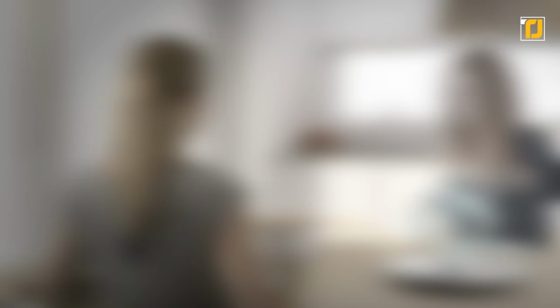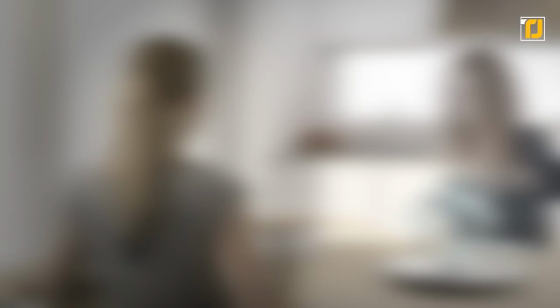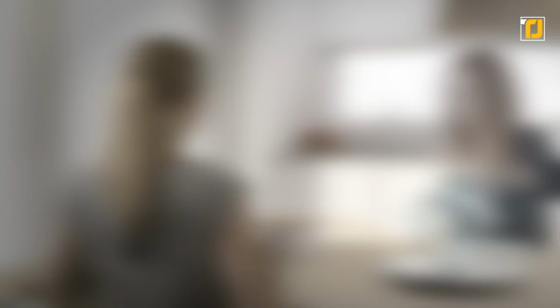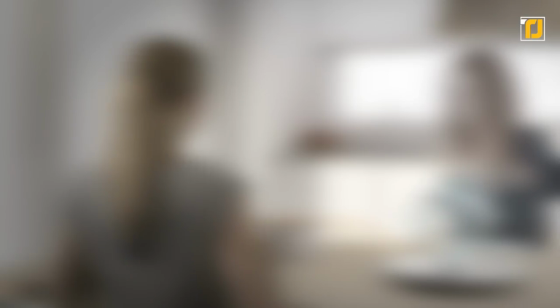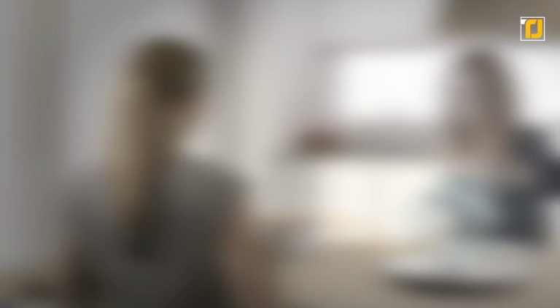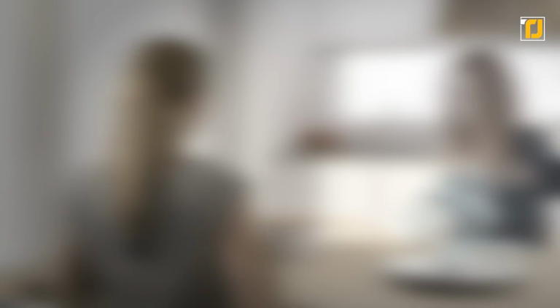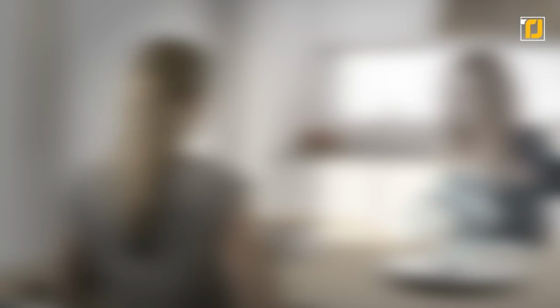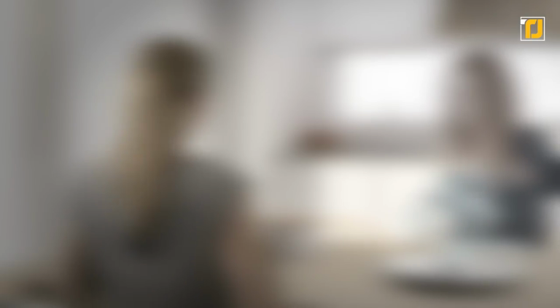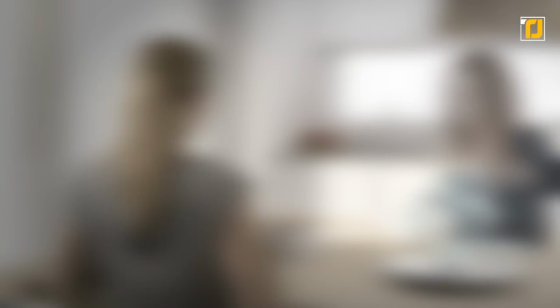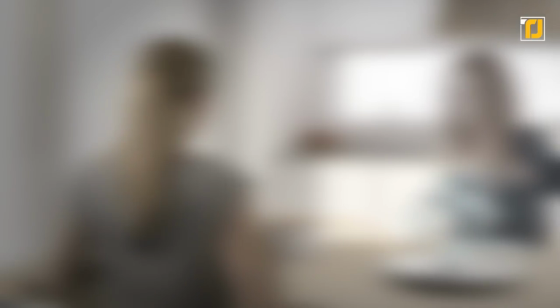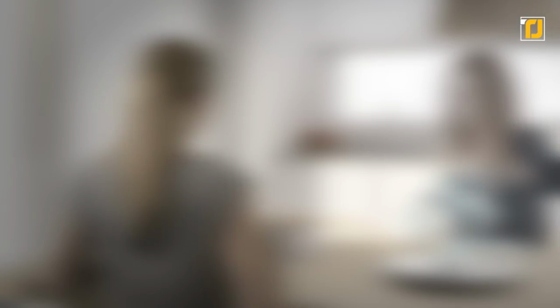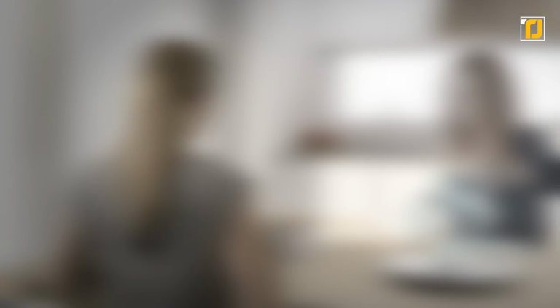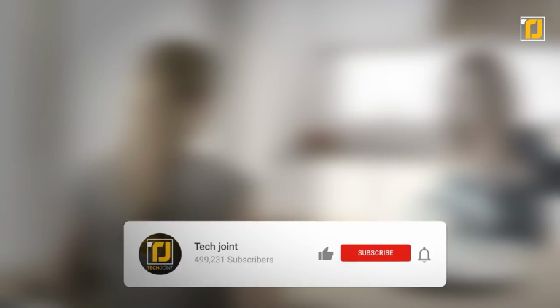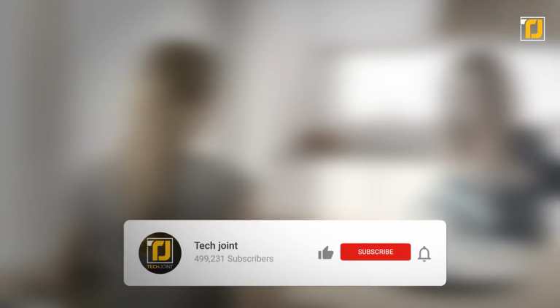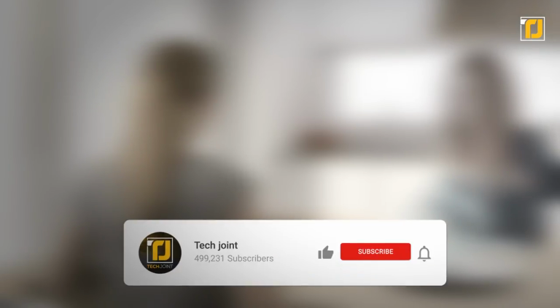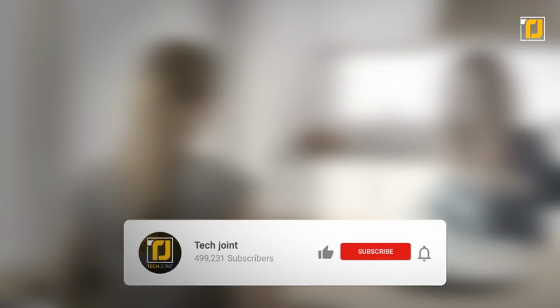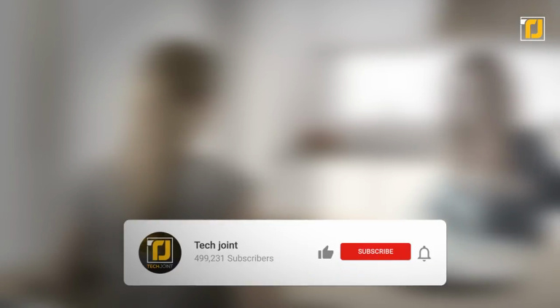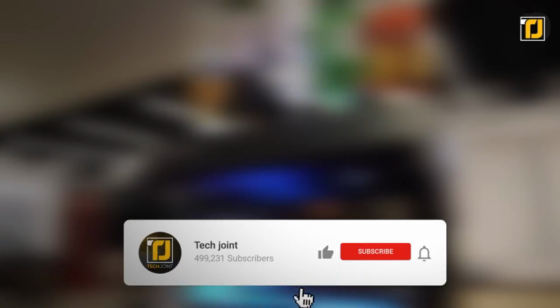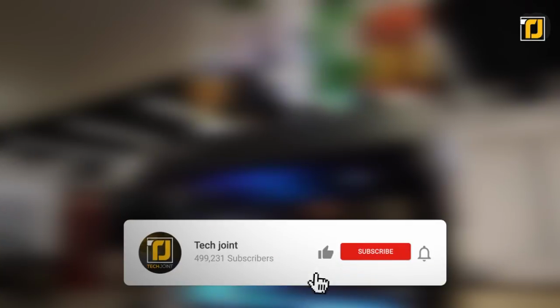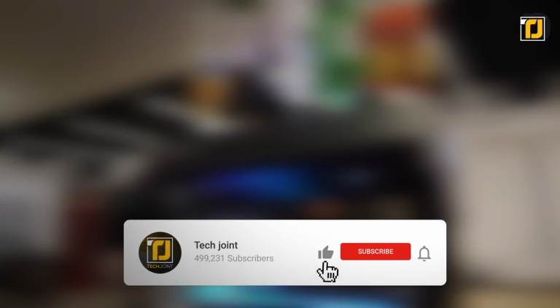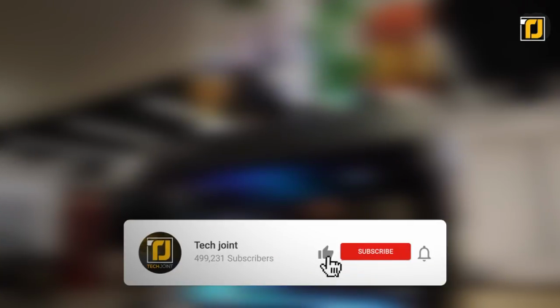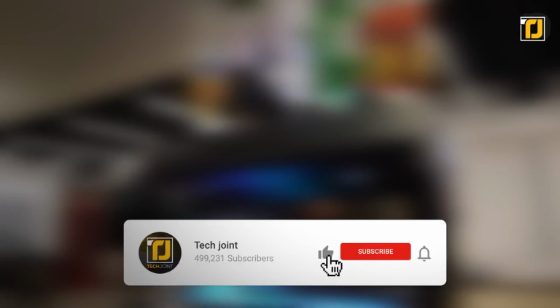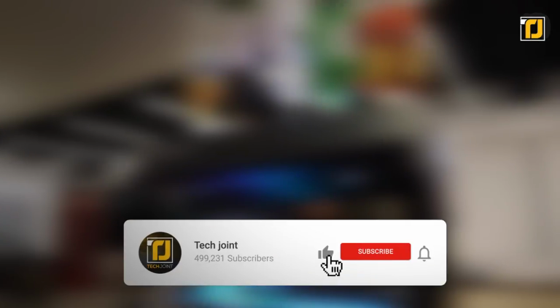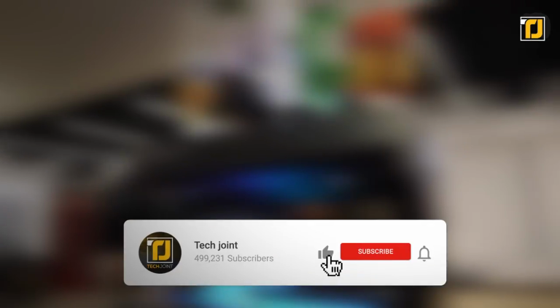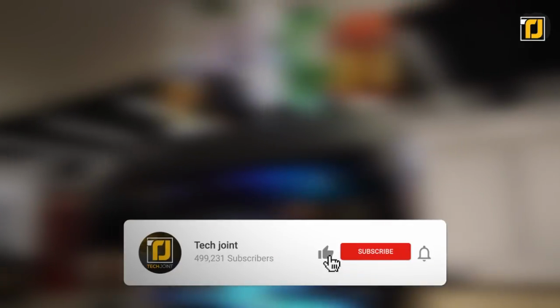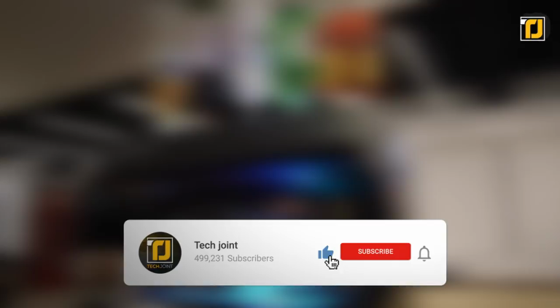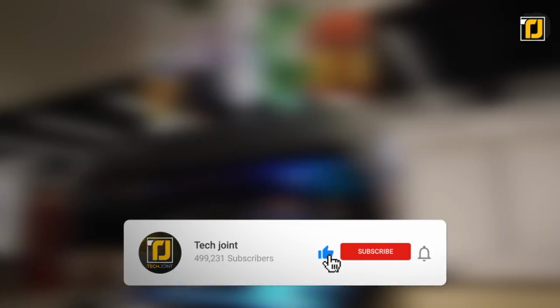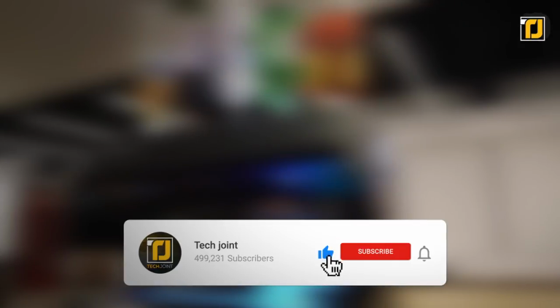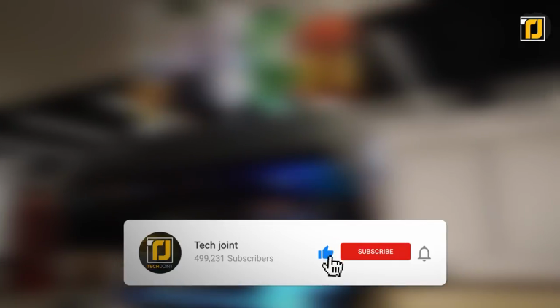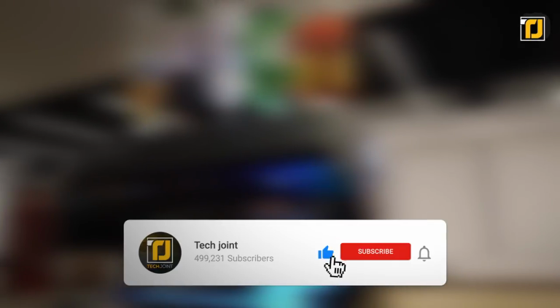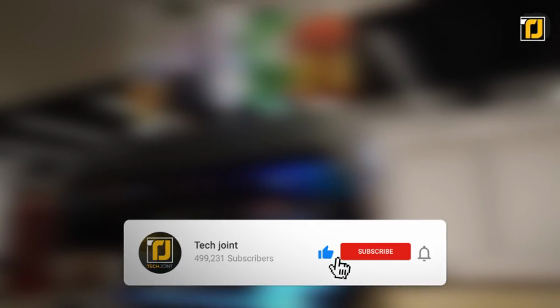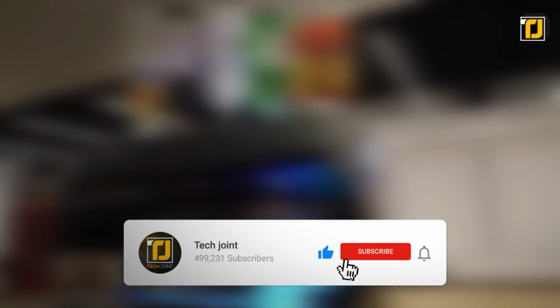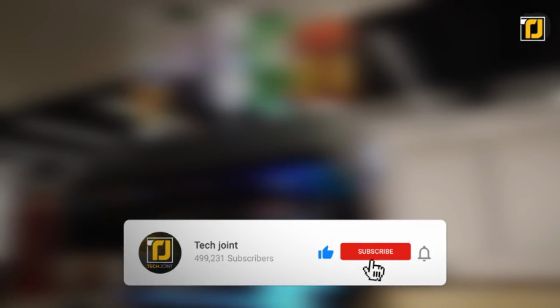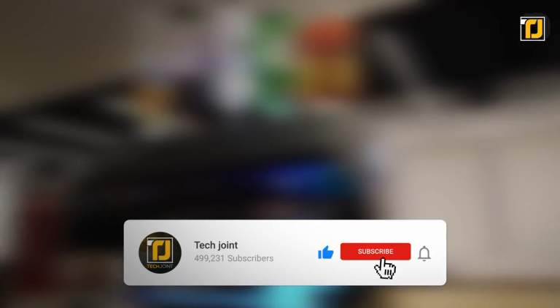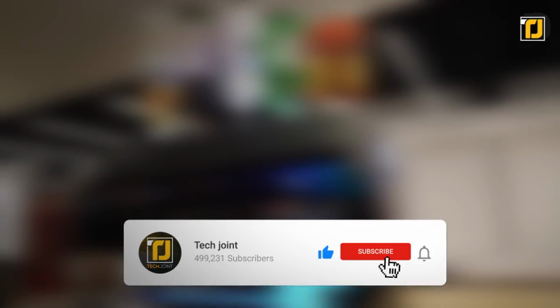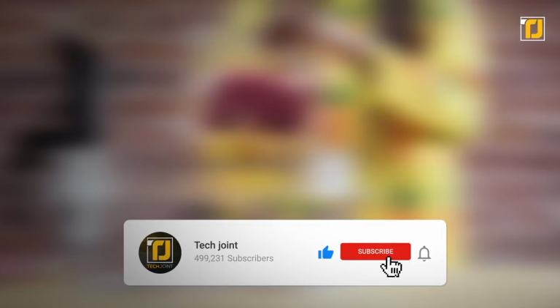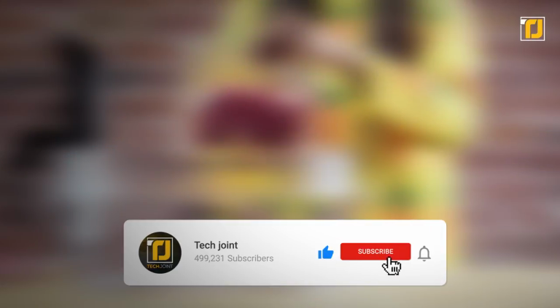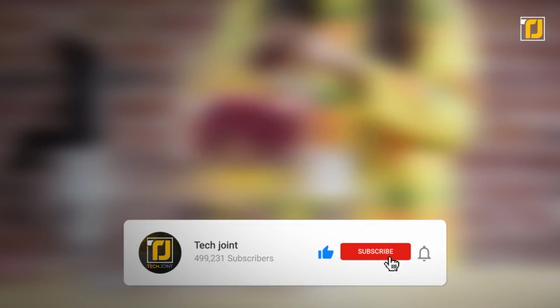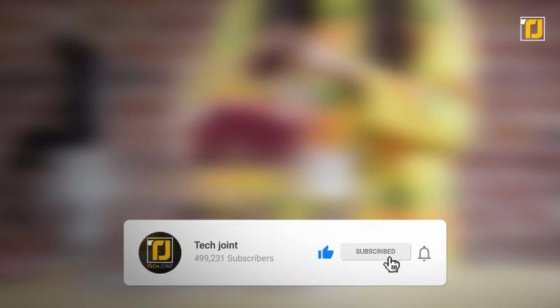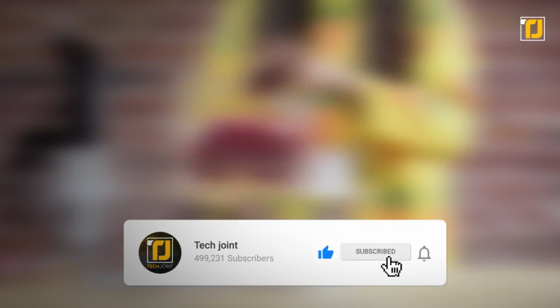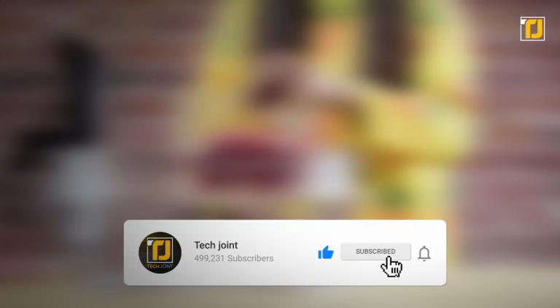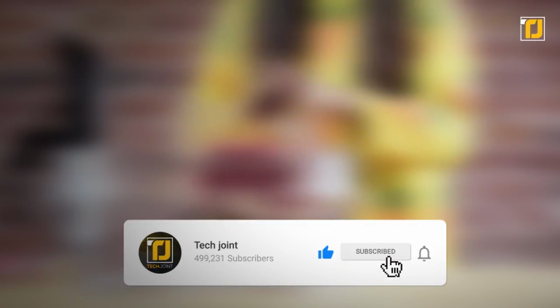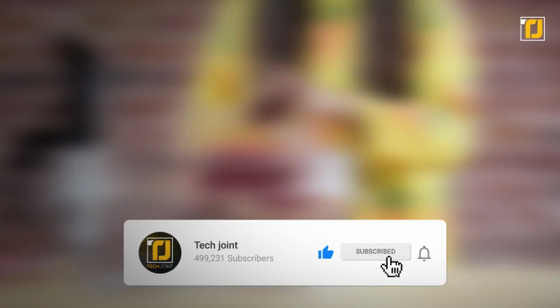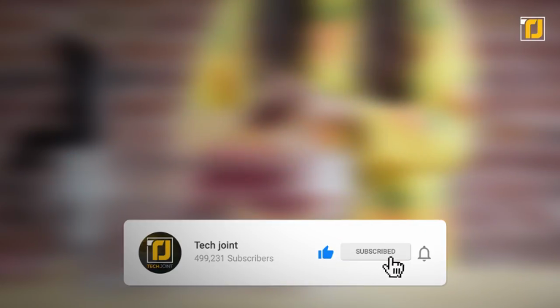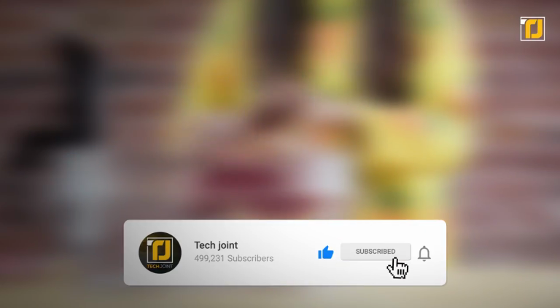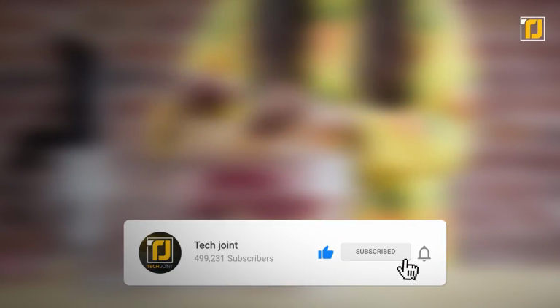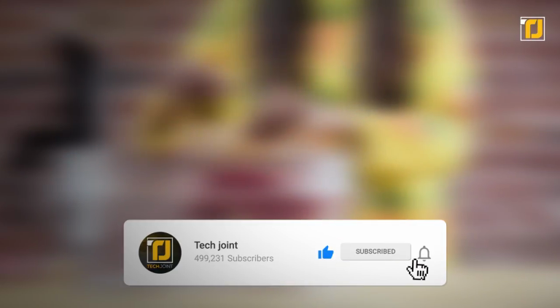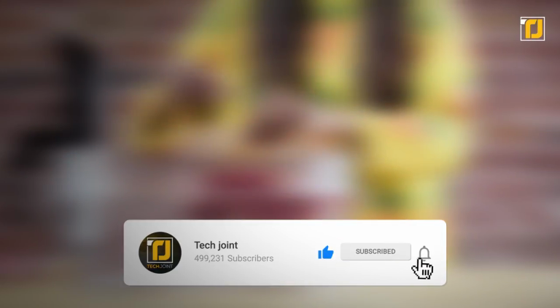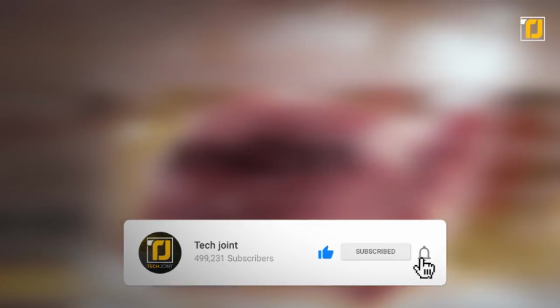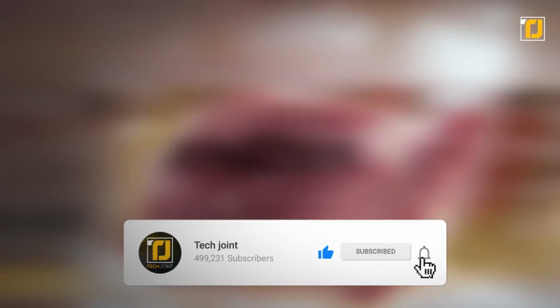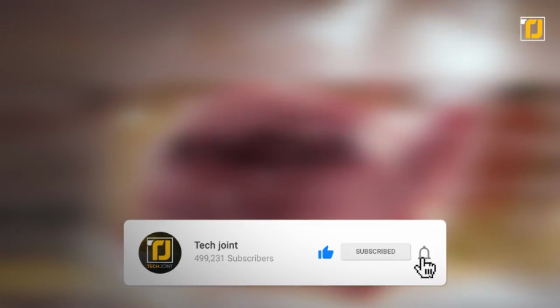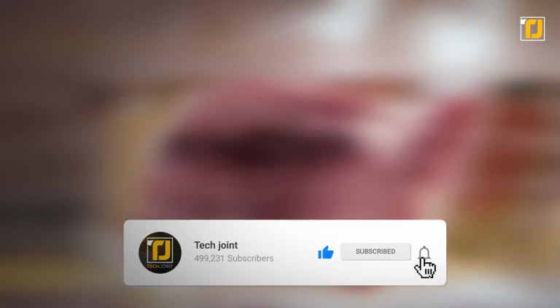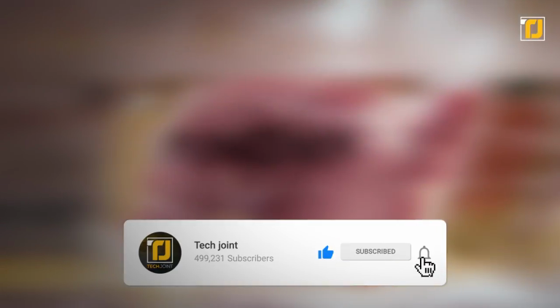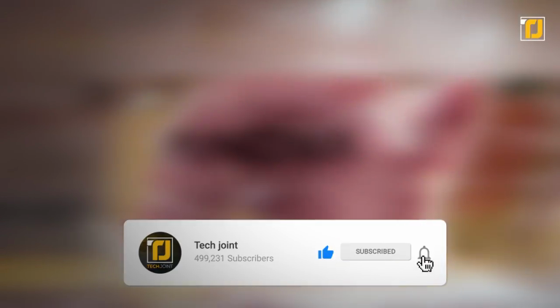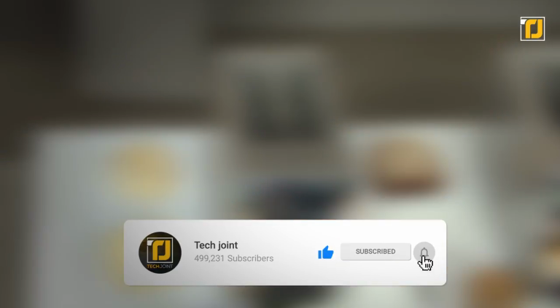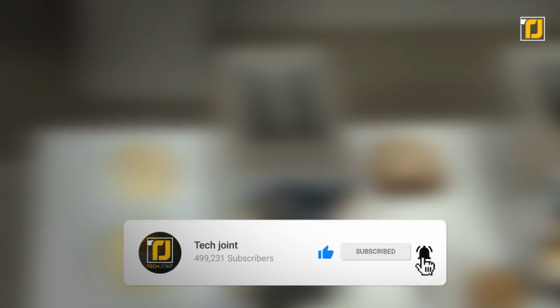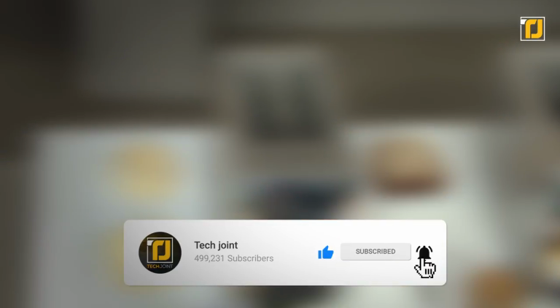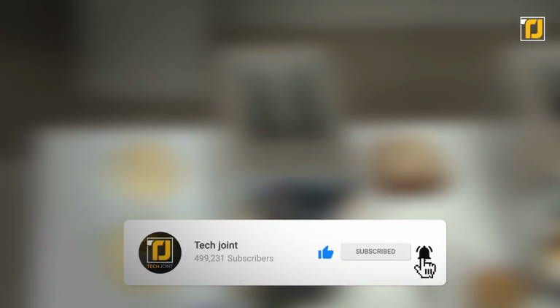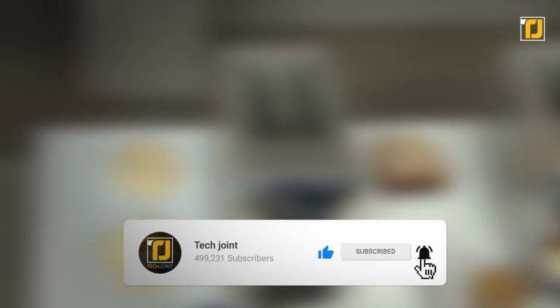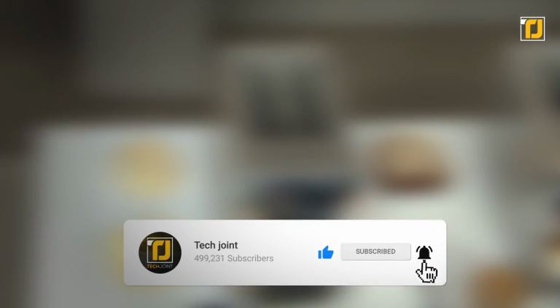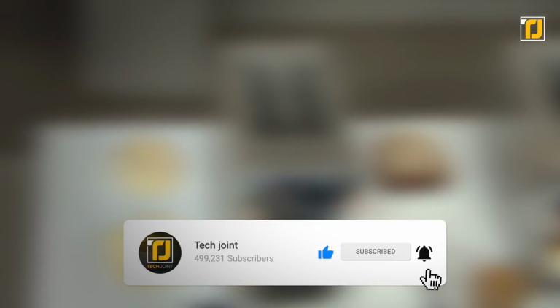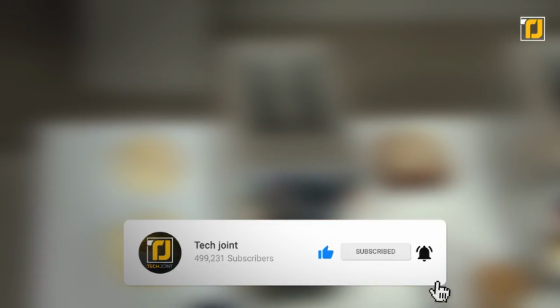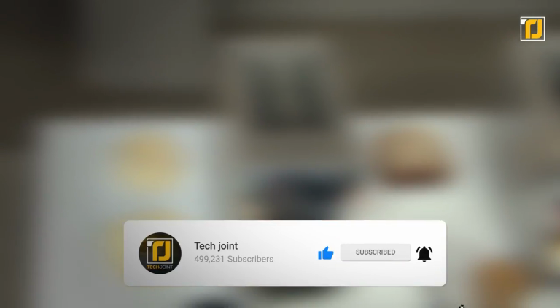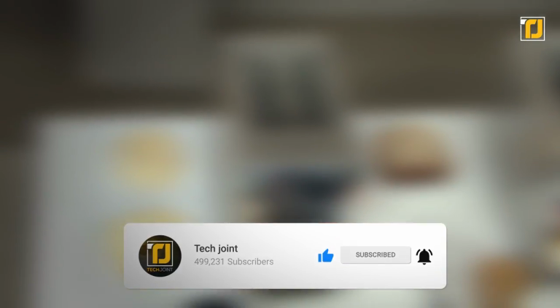Comment below which of these gadgets you'll be using the next time you cook. Don't forget to like the video, subscribe to TechJoint, and we'll see you in the next one.